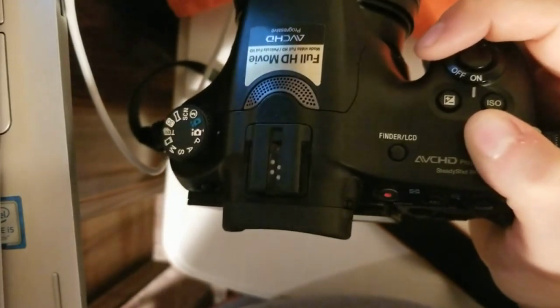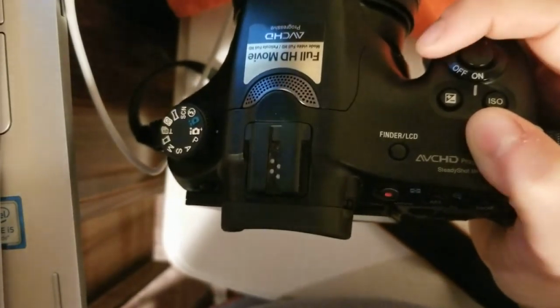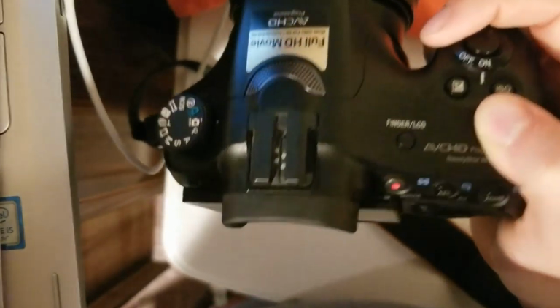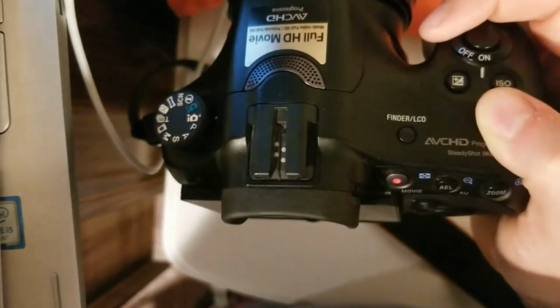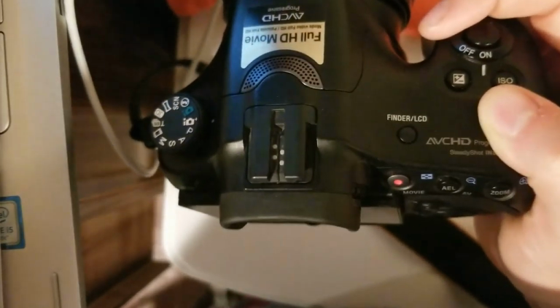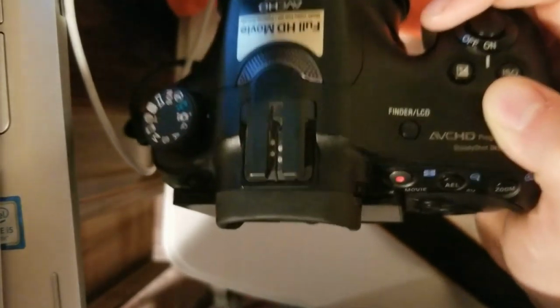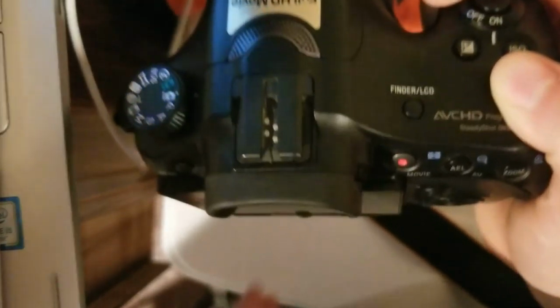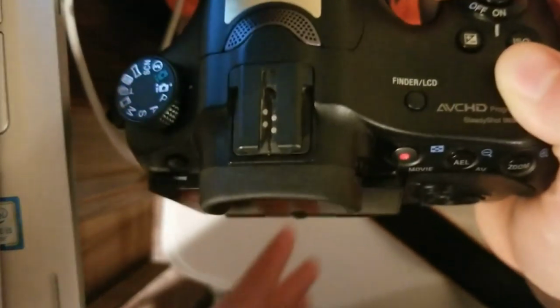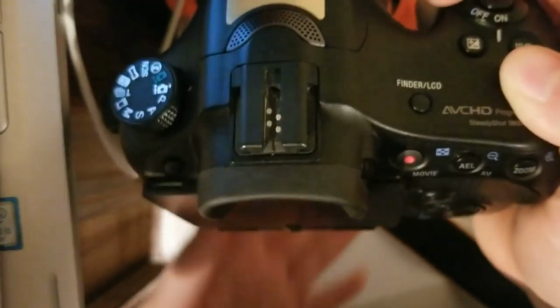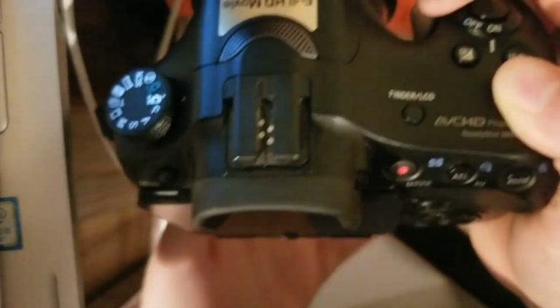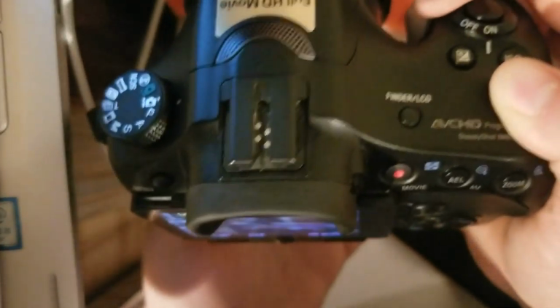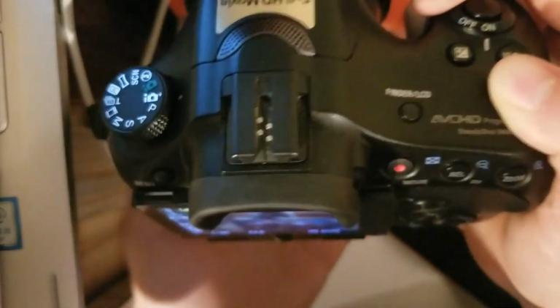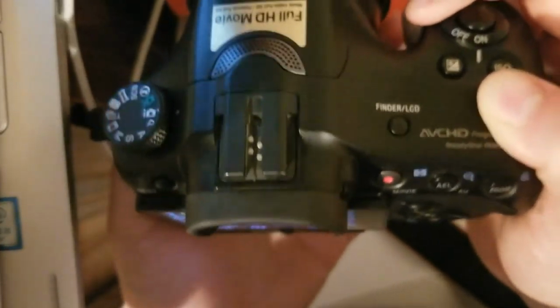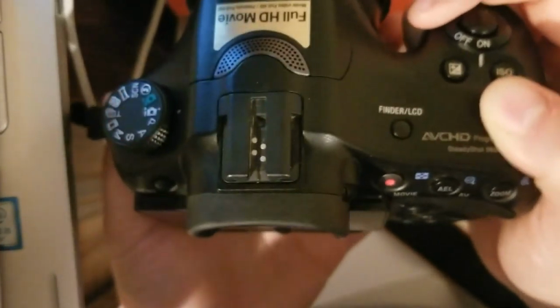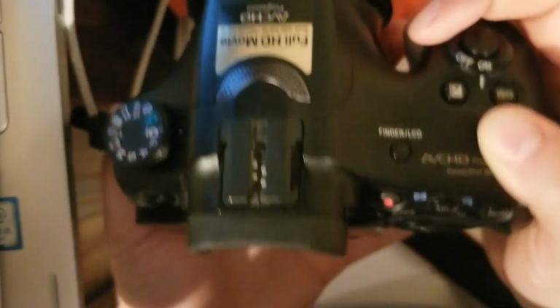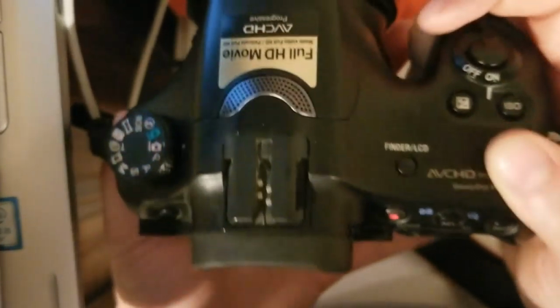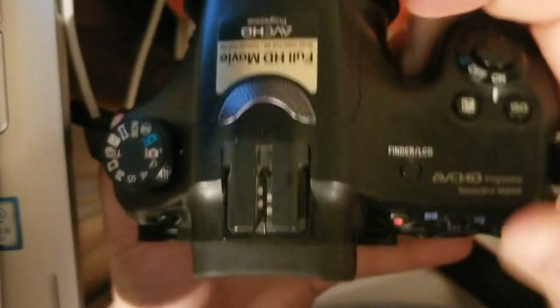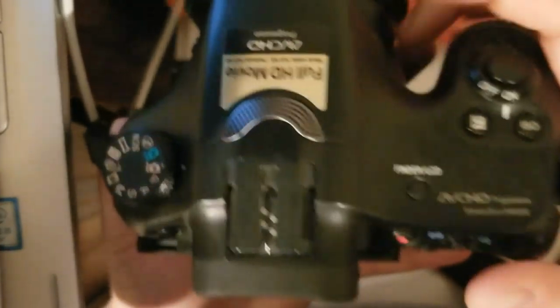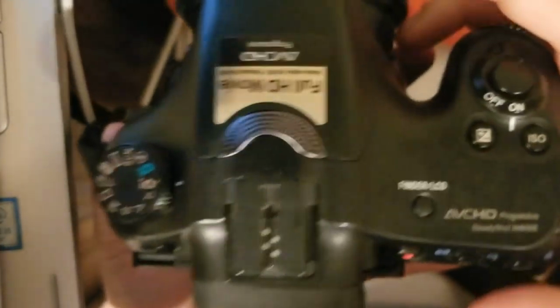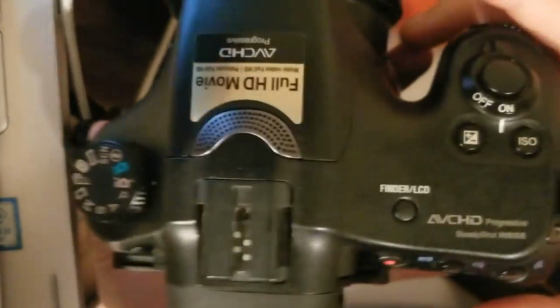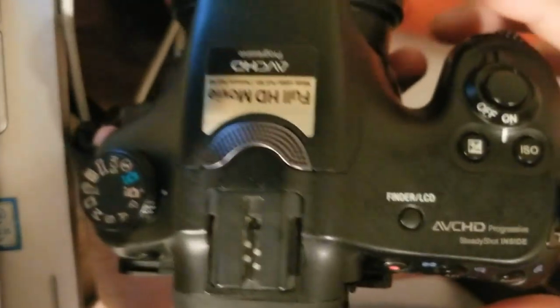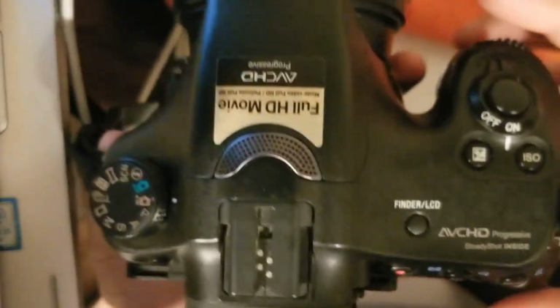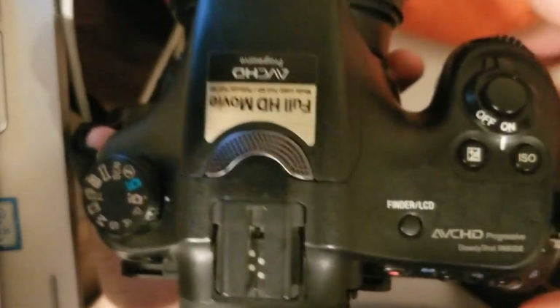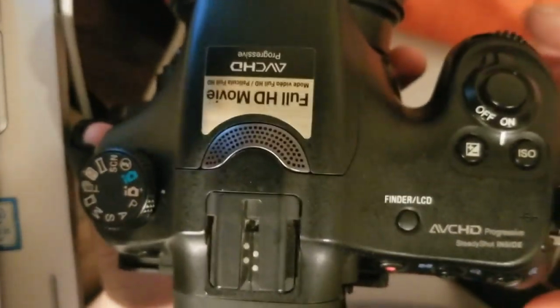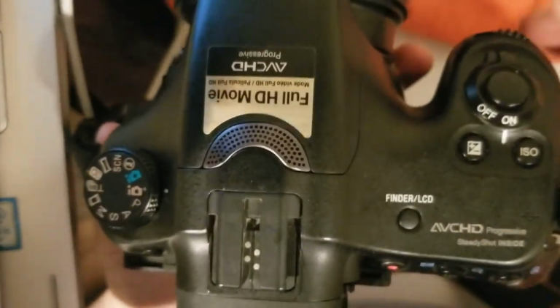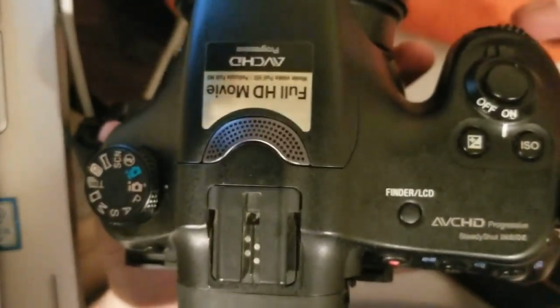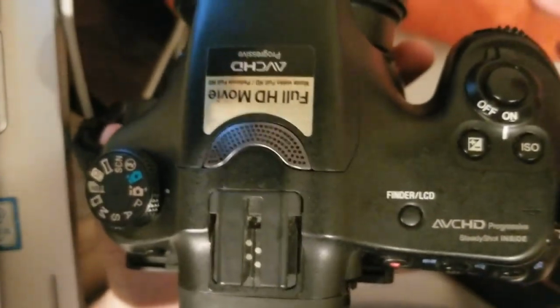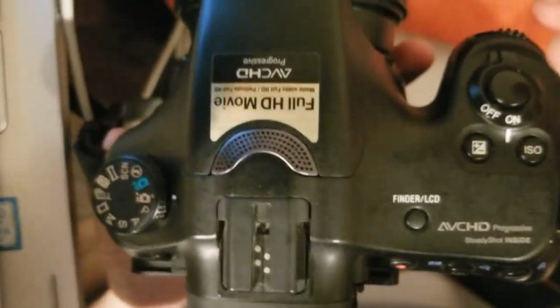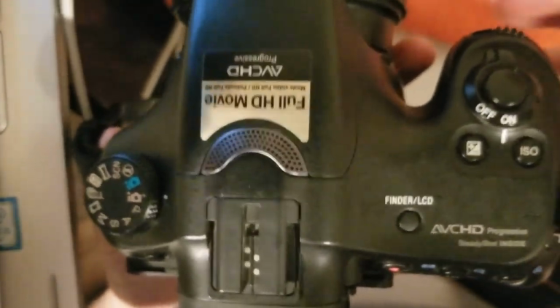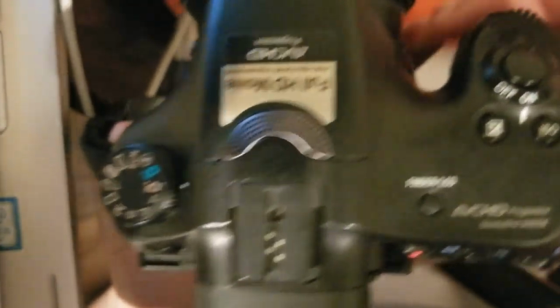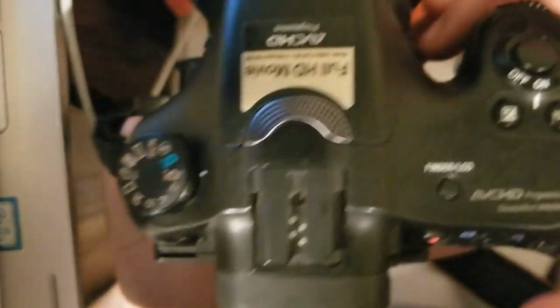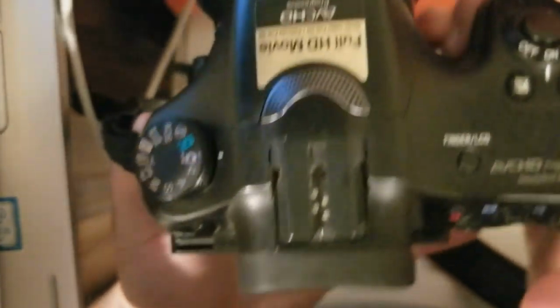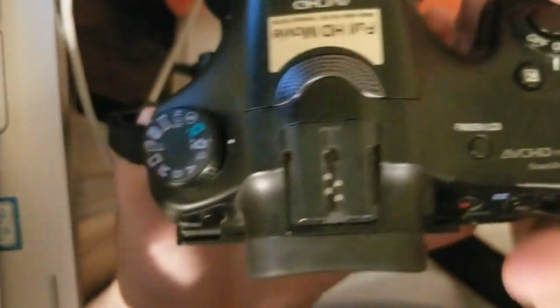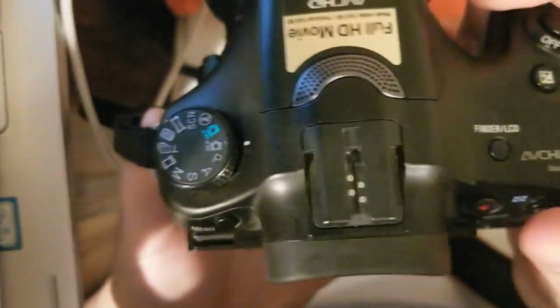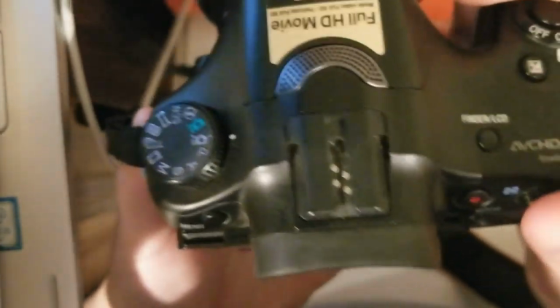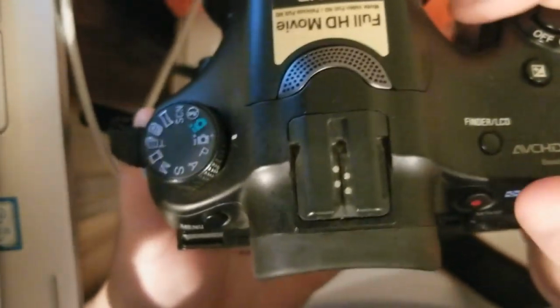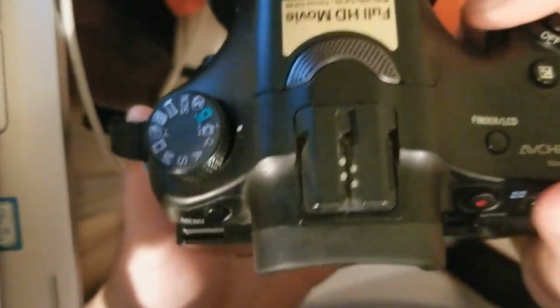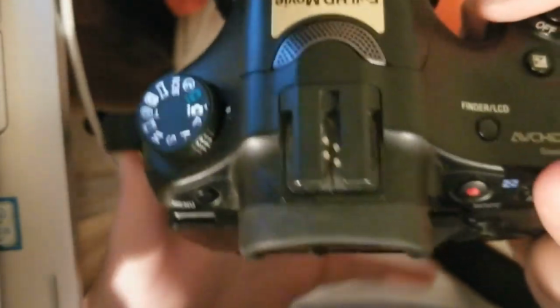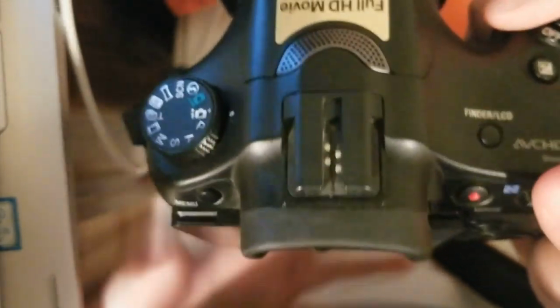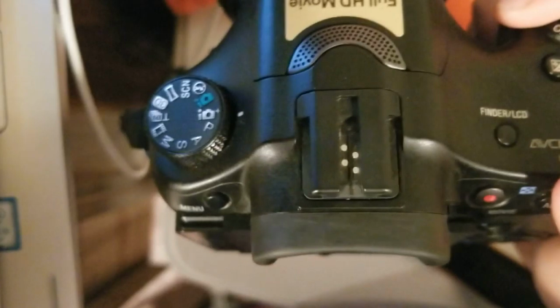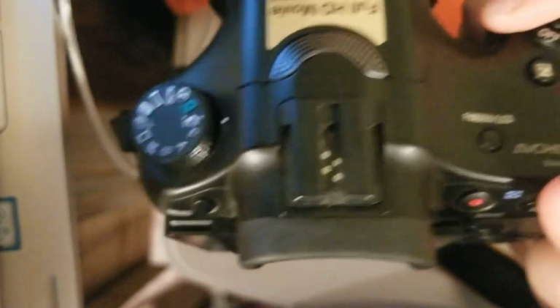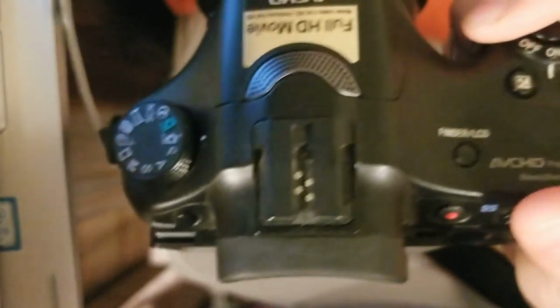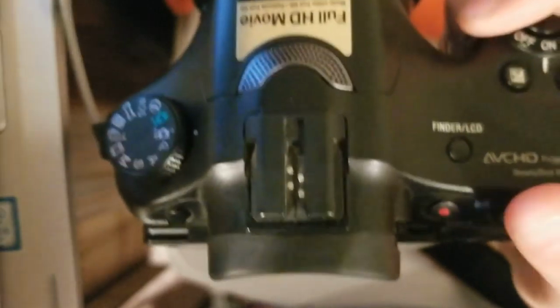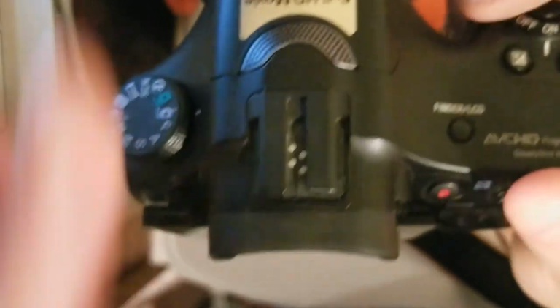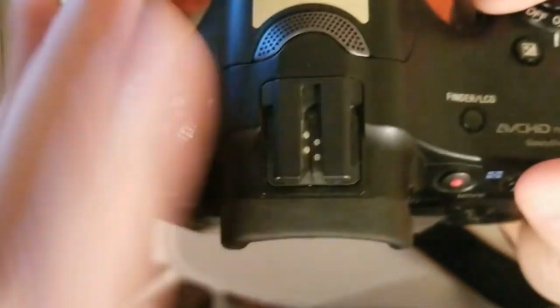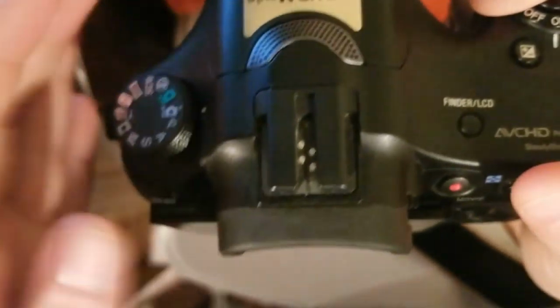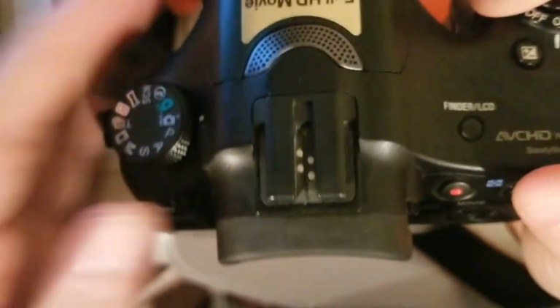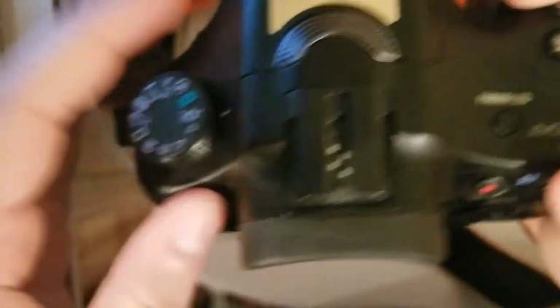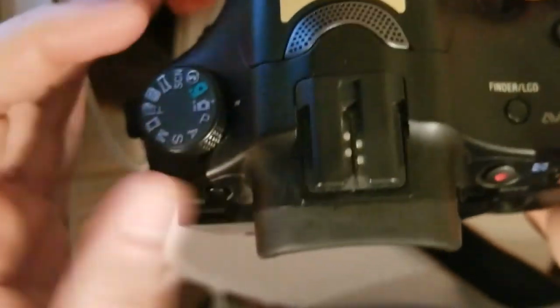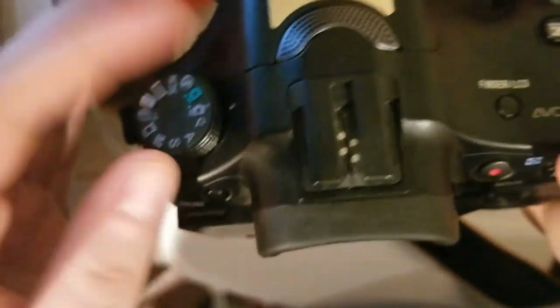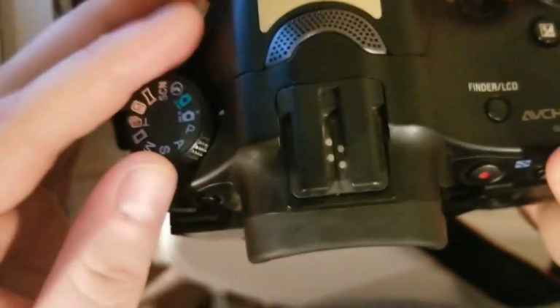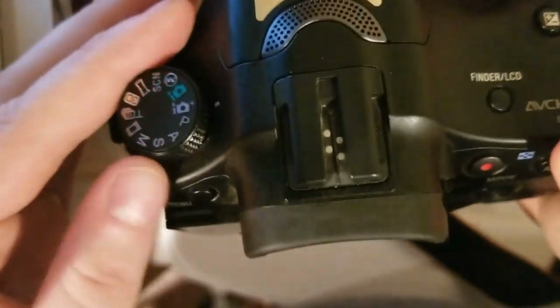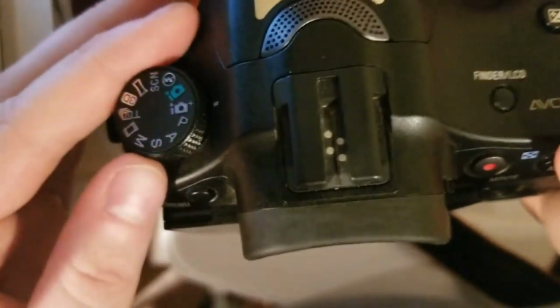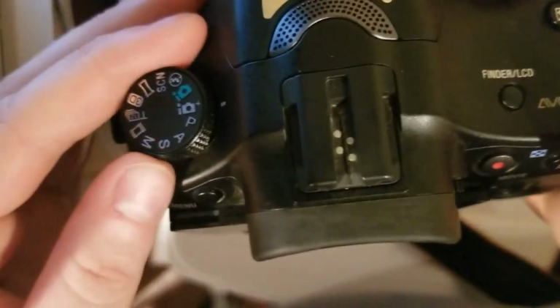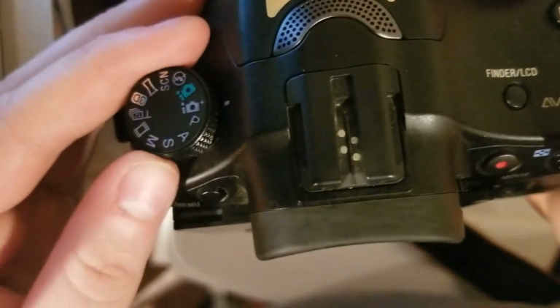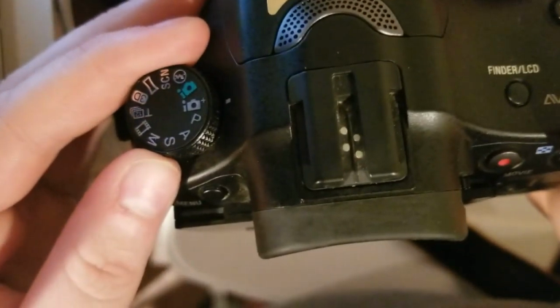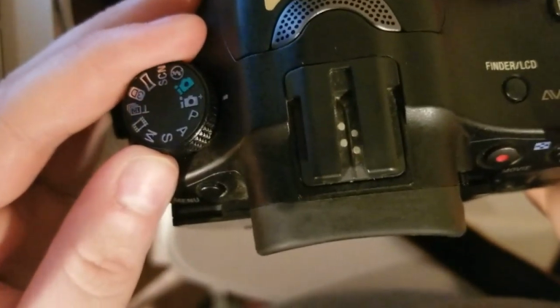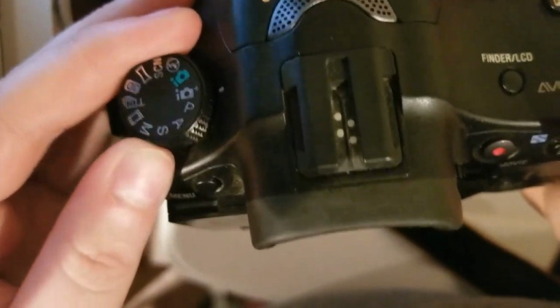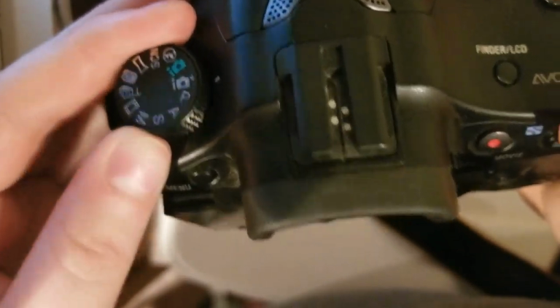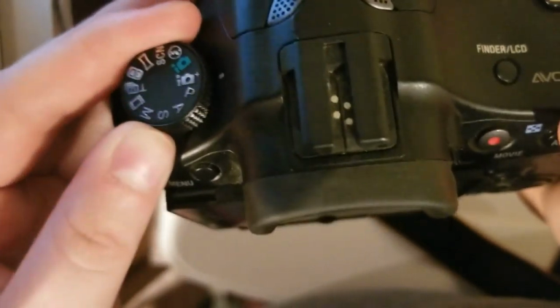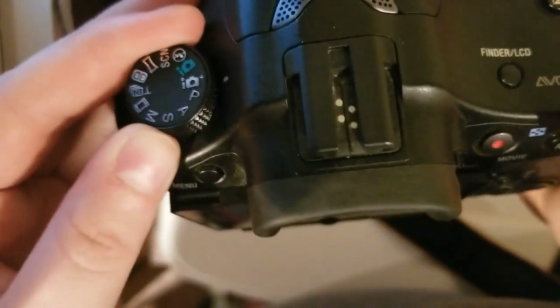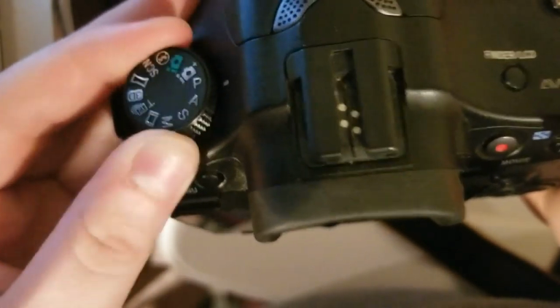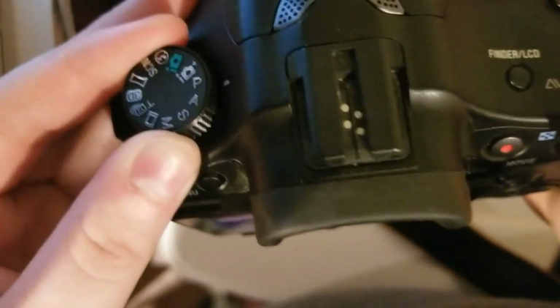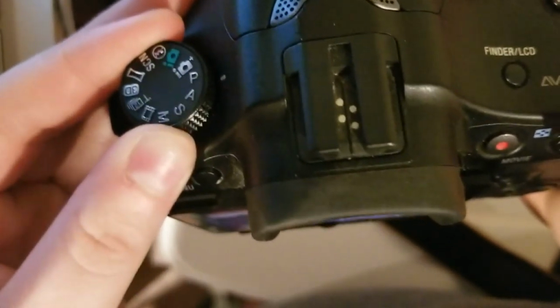The camera I'm using is the Sony A57. To change the settings, you can switch it here.